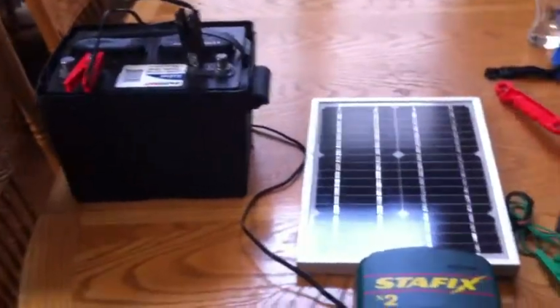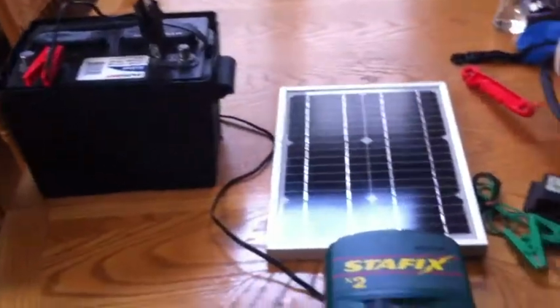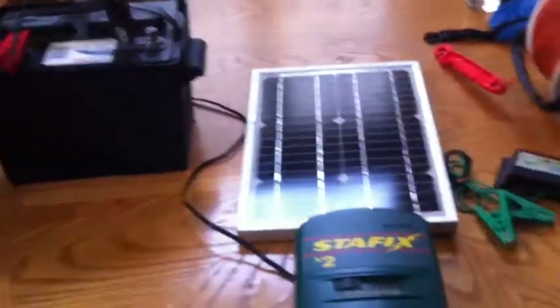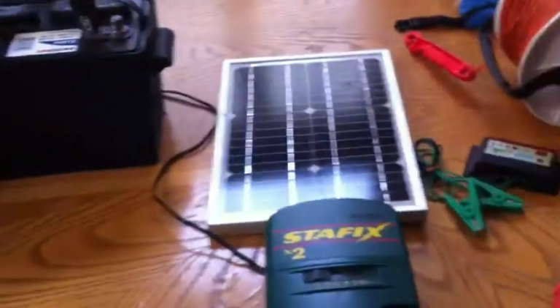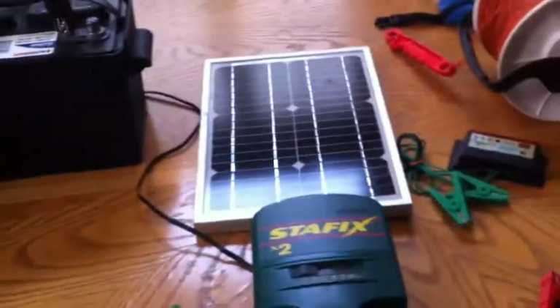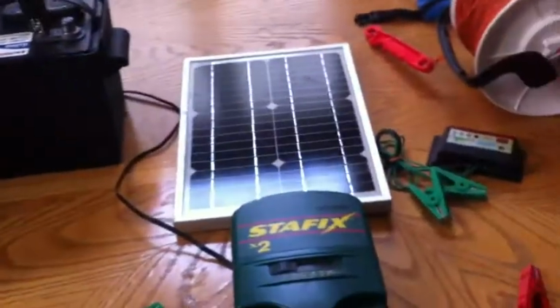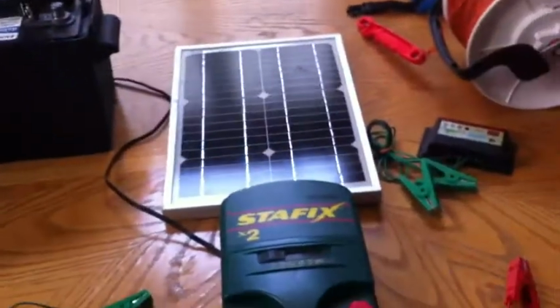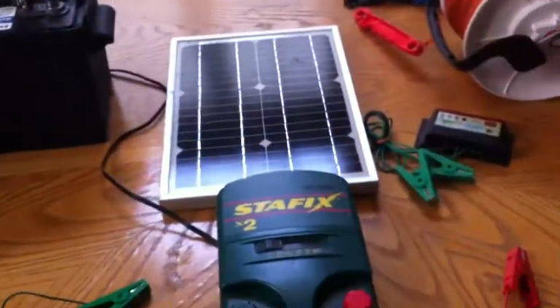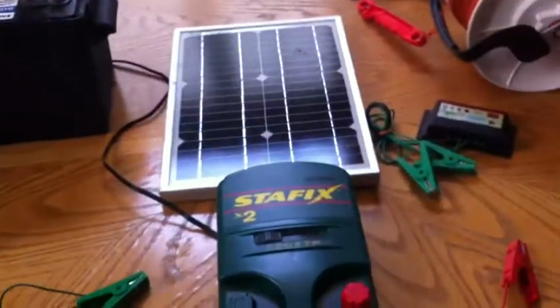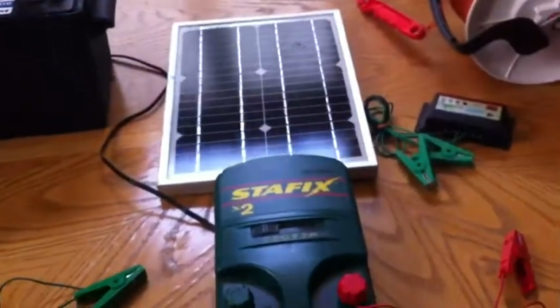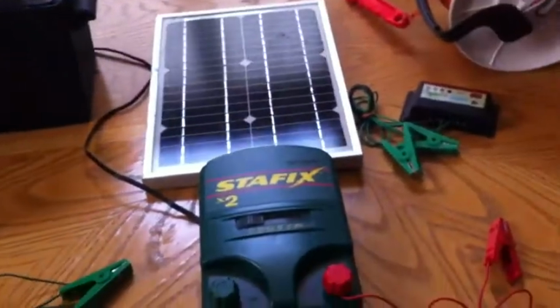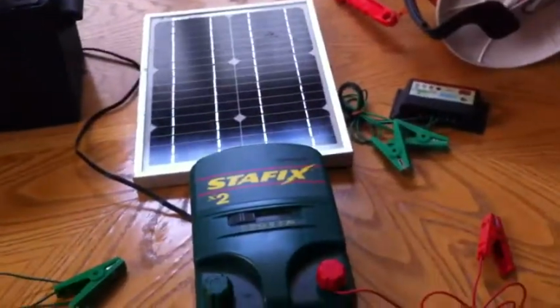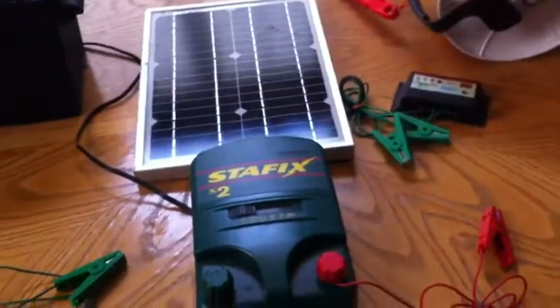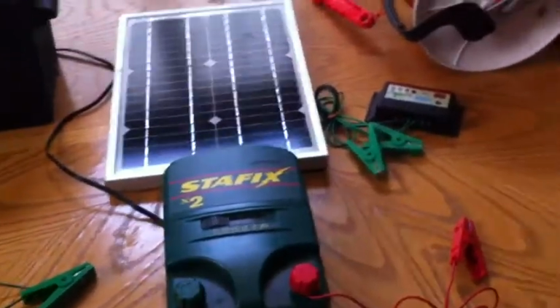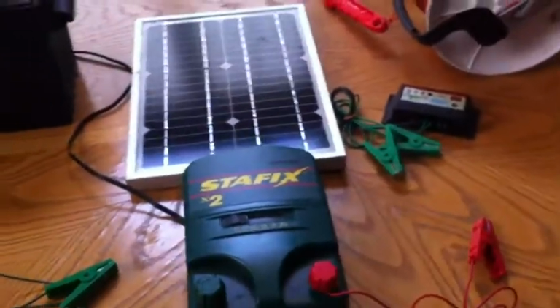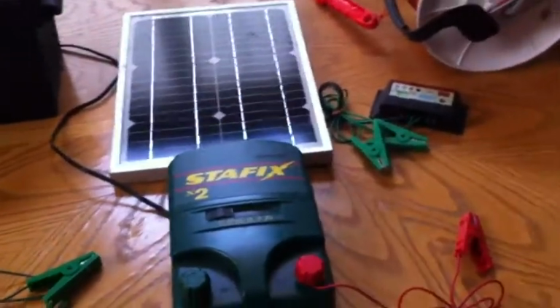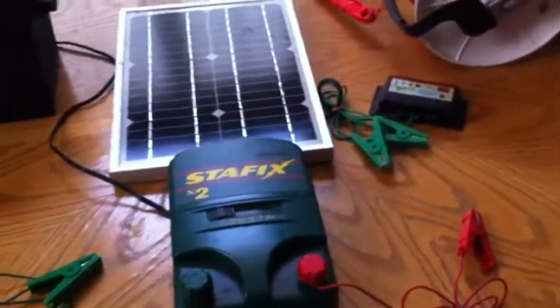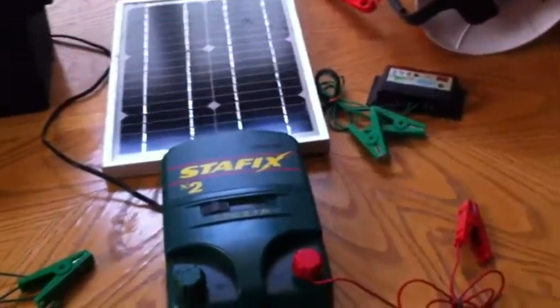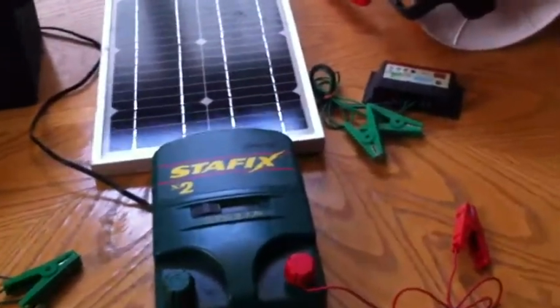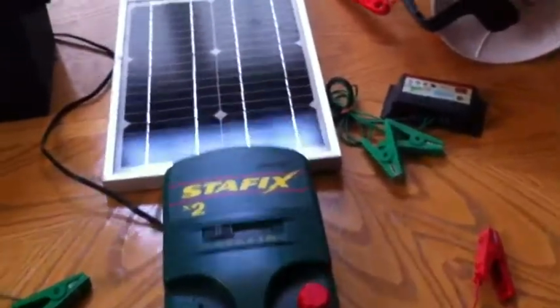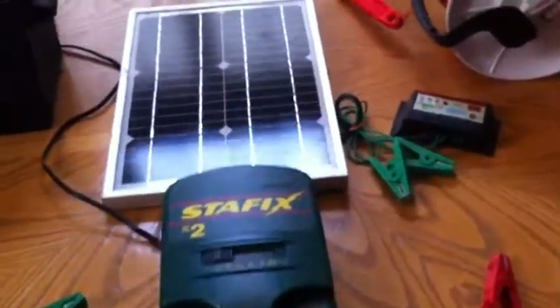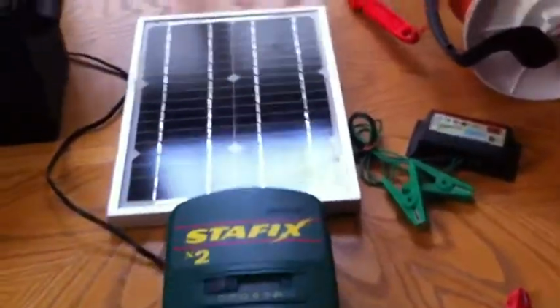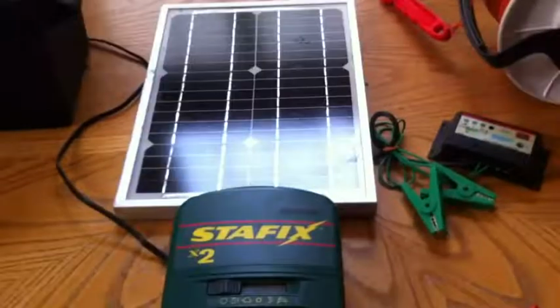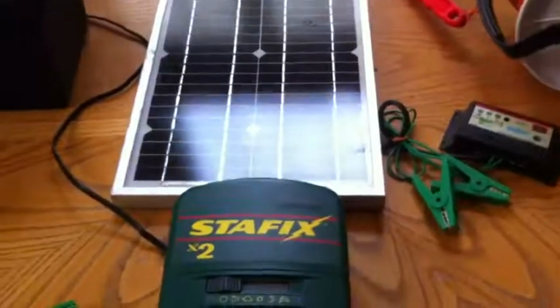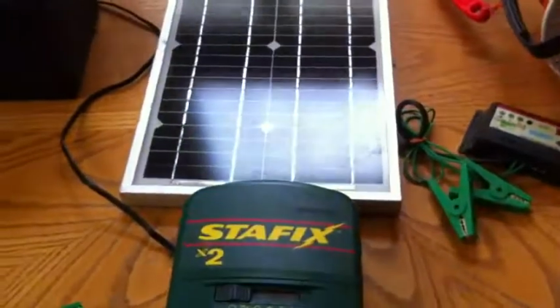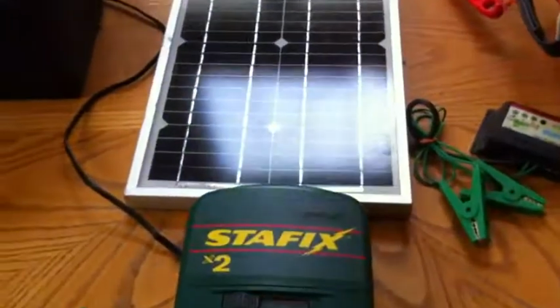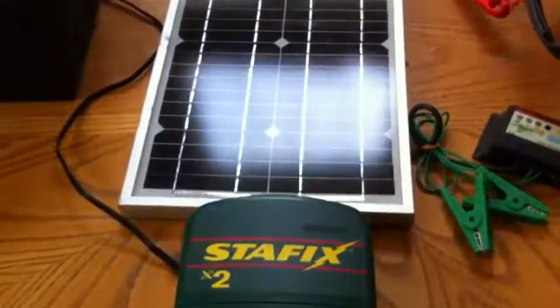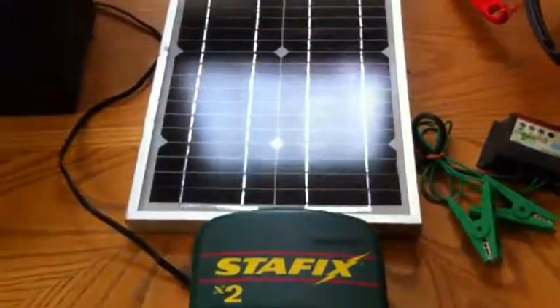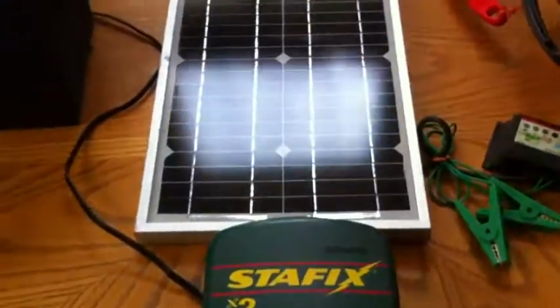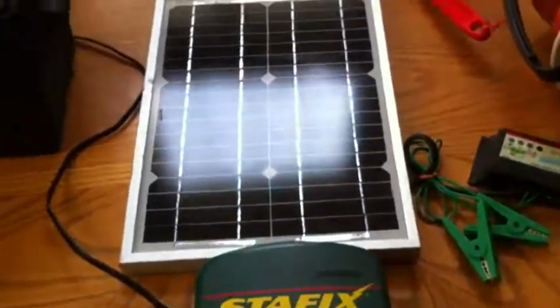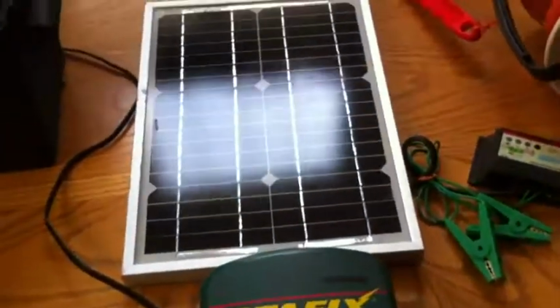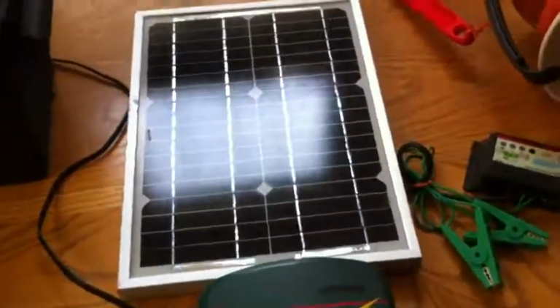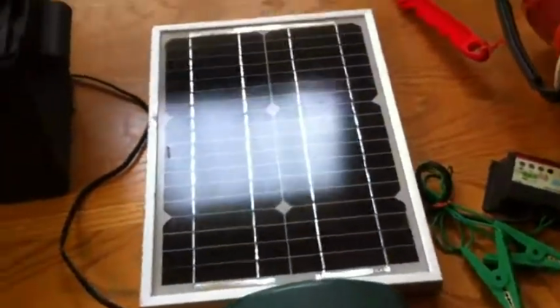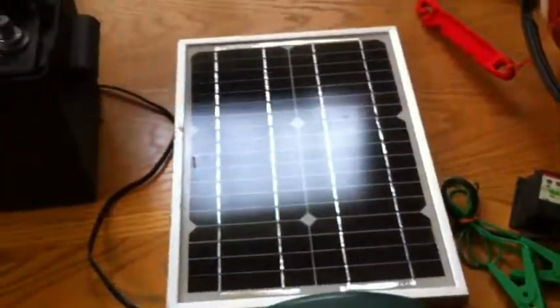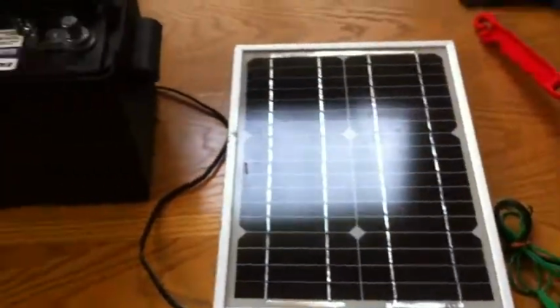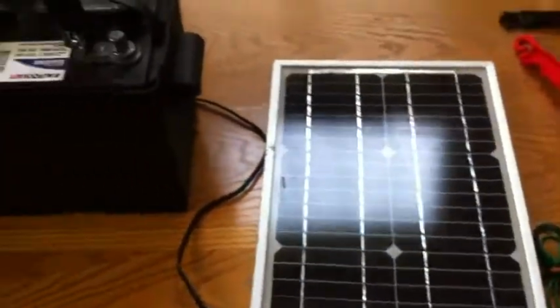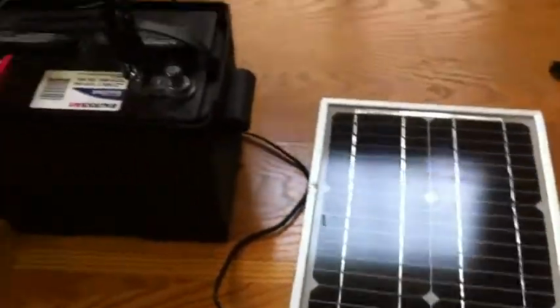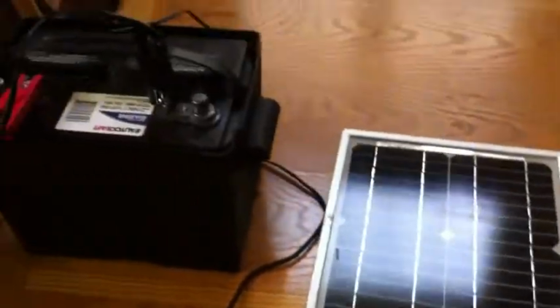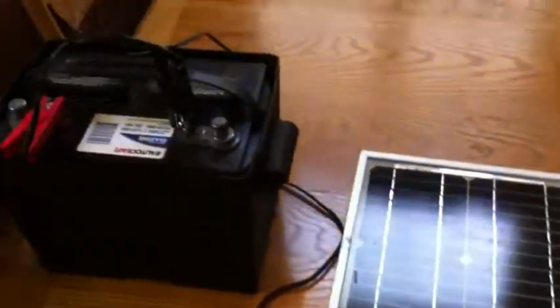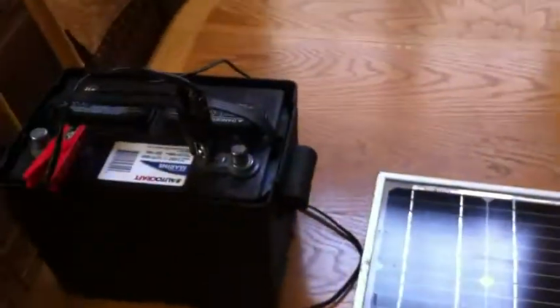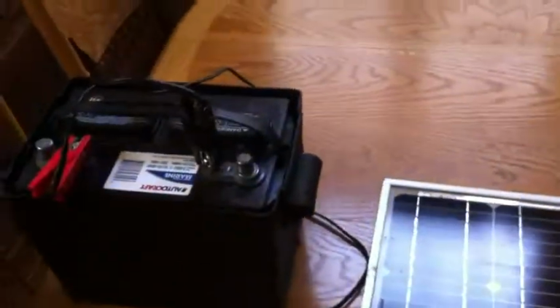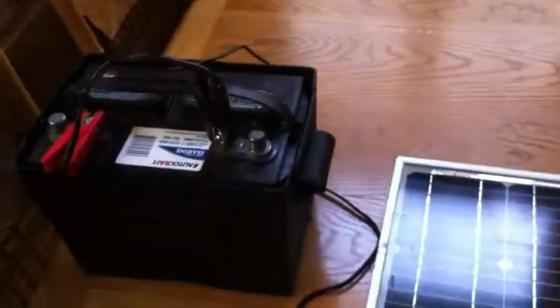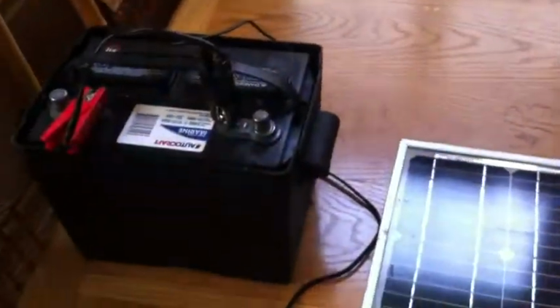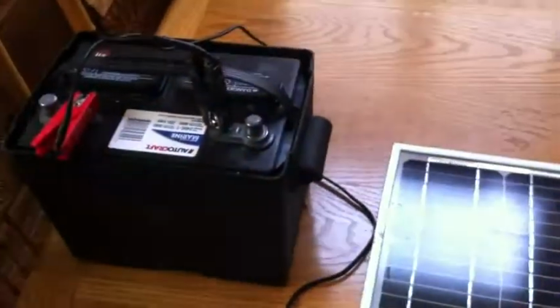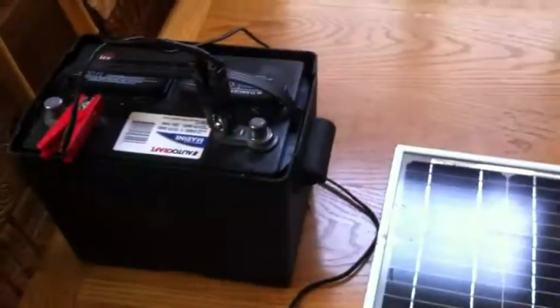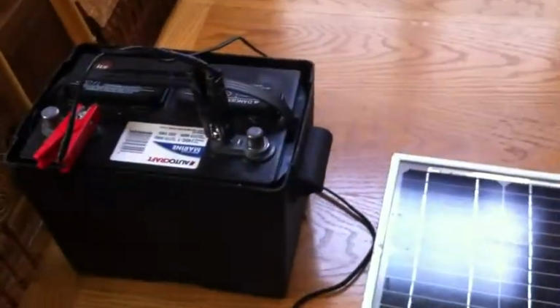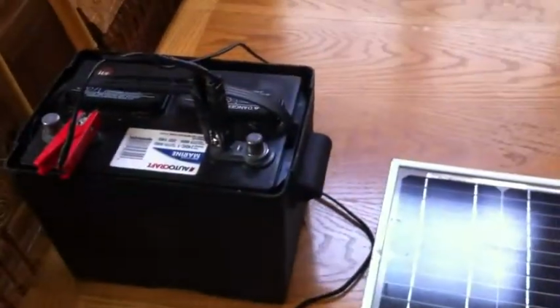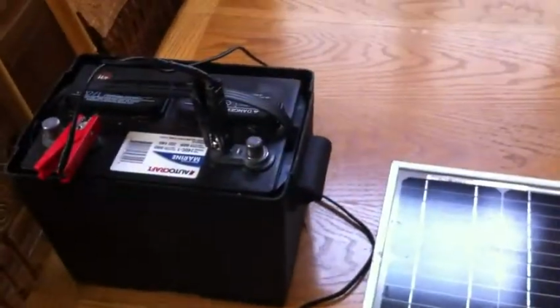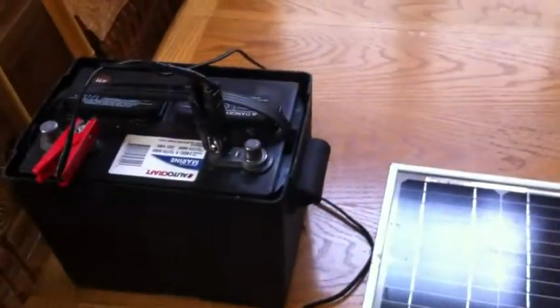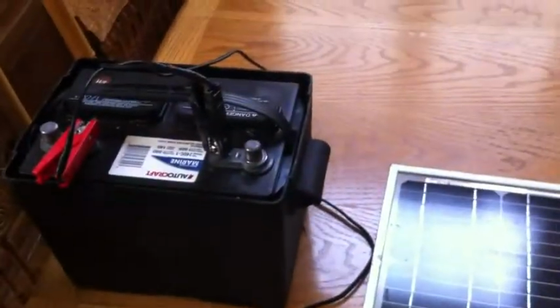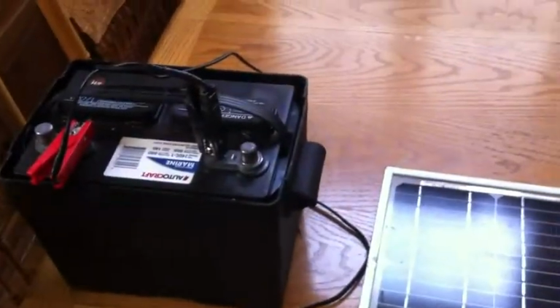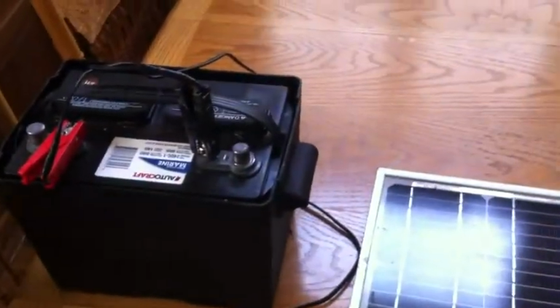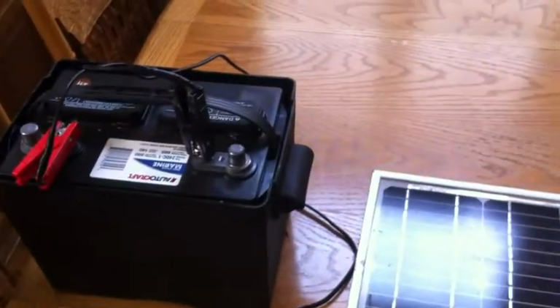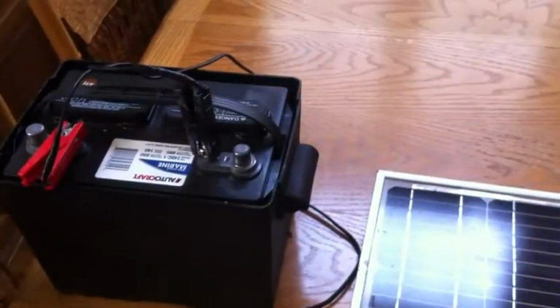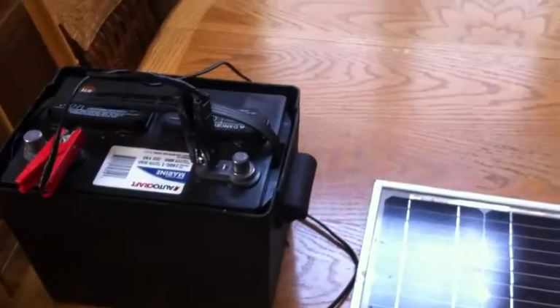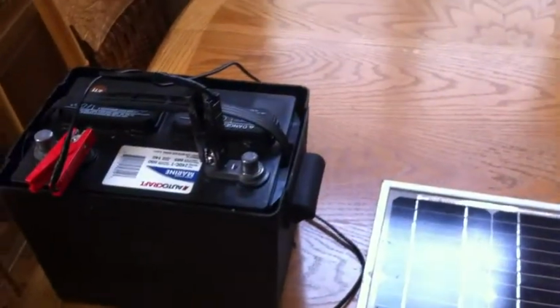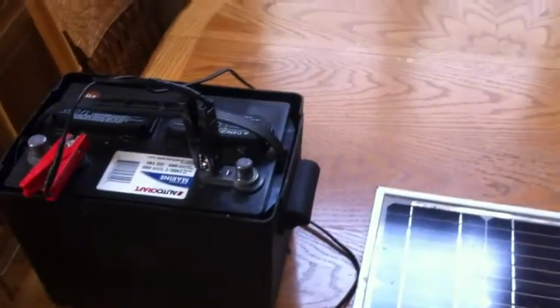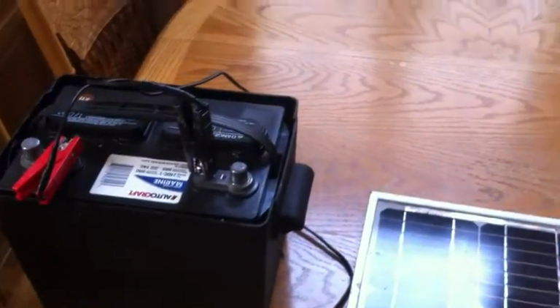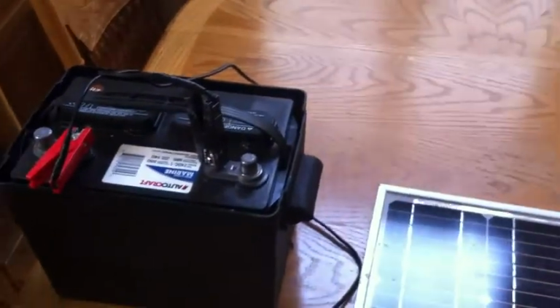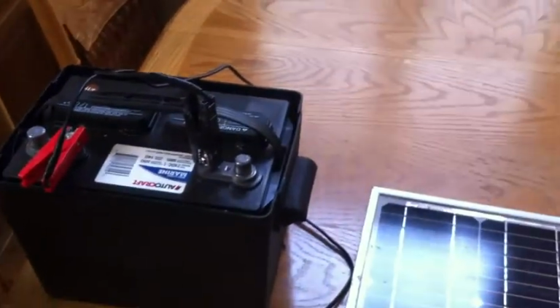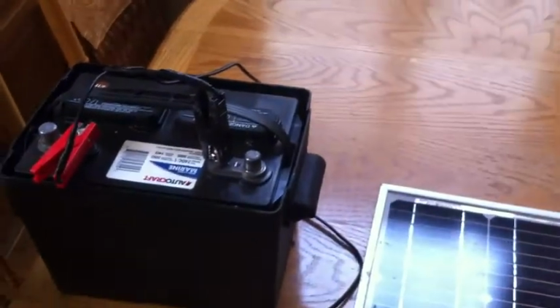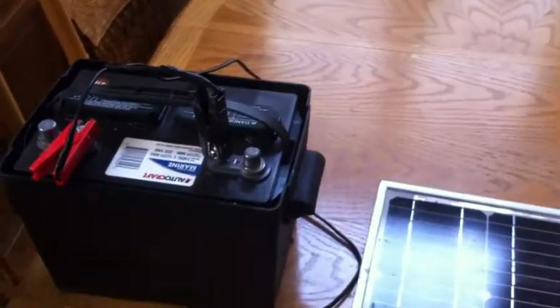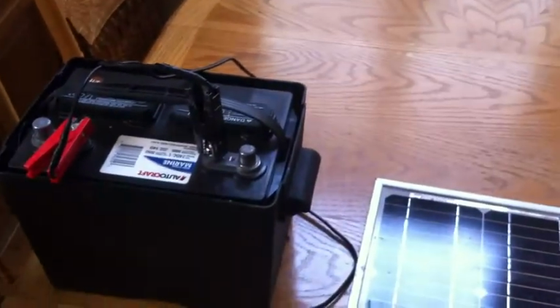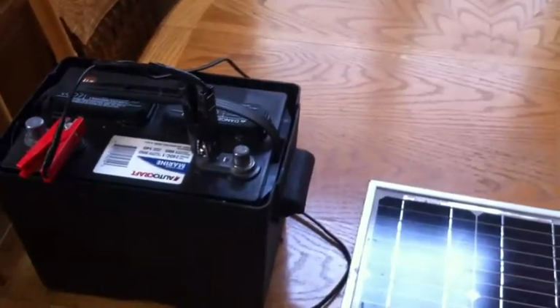So this is the mobile fence charging setup I've developed, and it's worked very well for me. I hope you guys got something out of this video, and I look forward to talking to you in the future. See you soon.